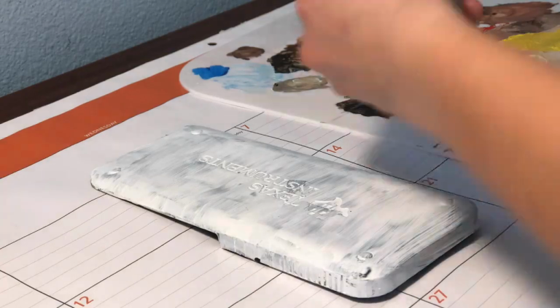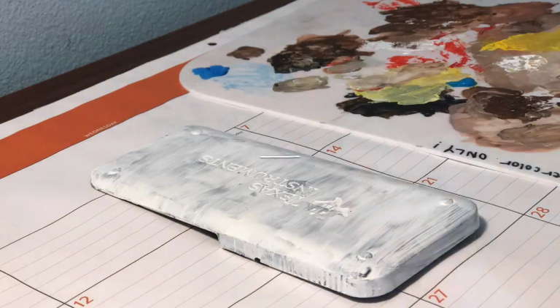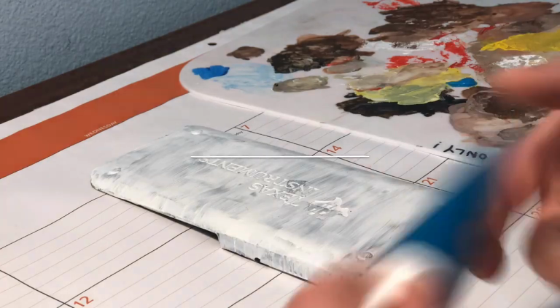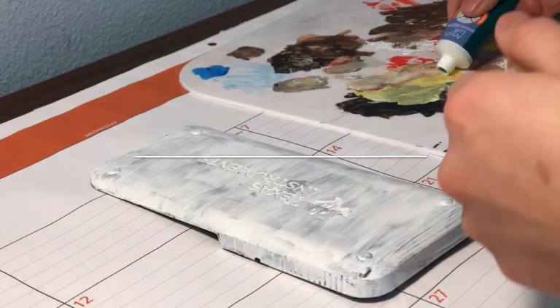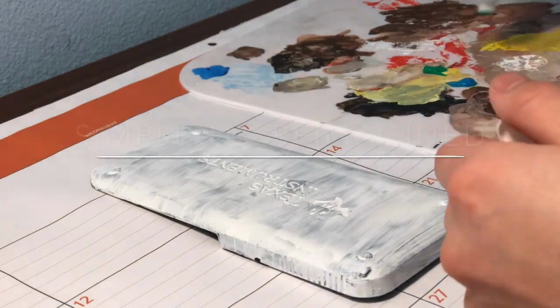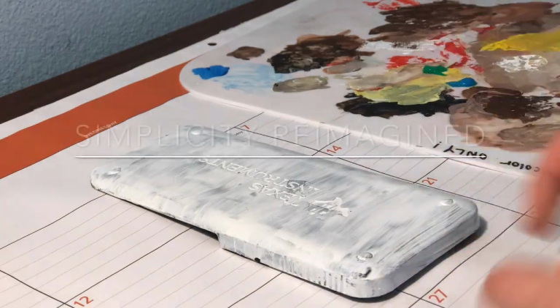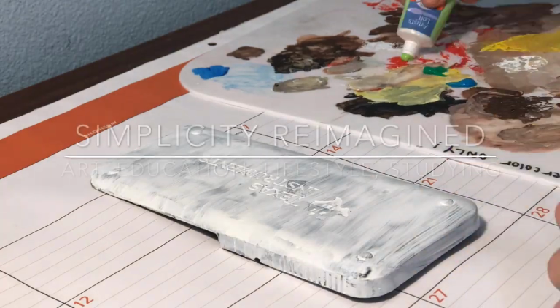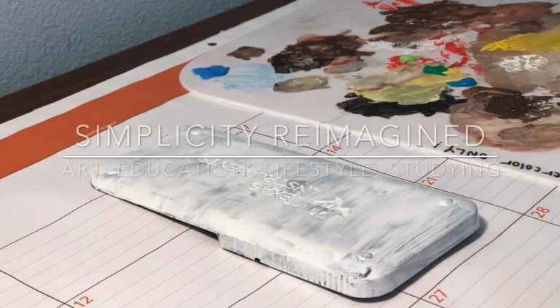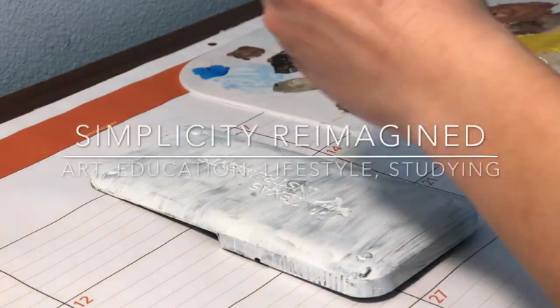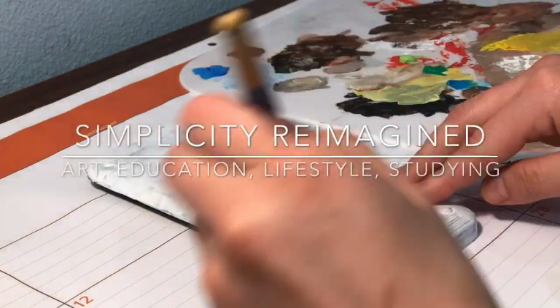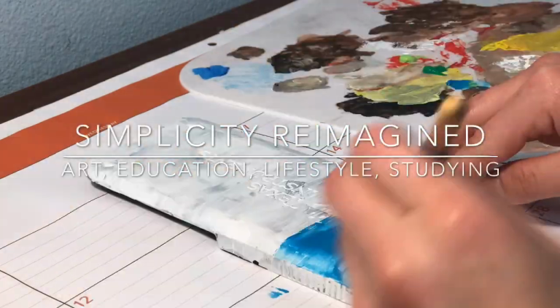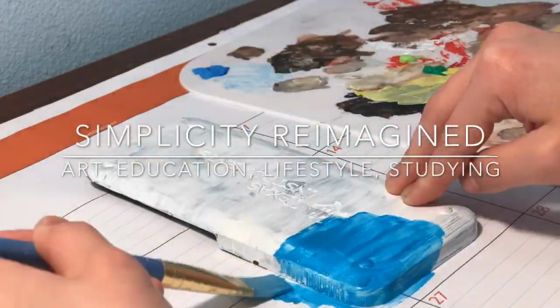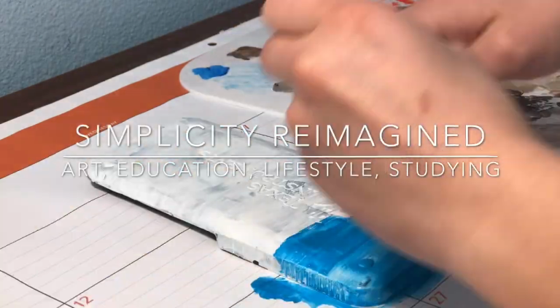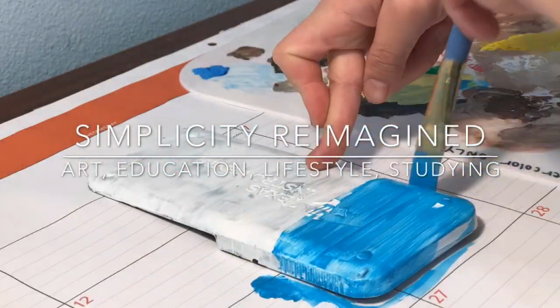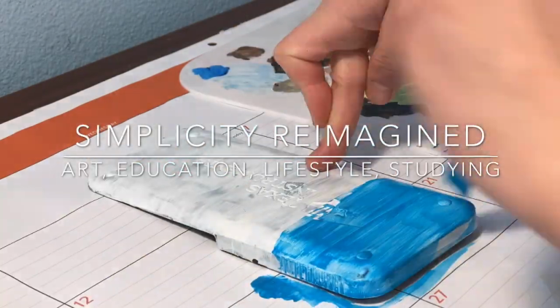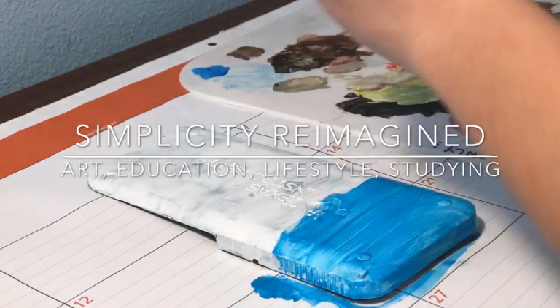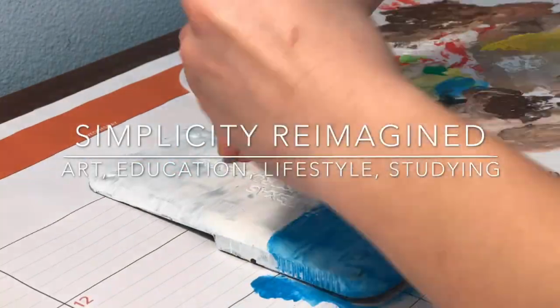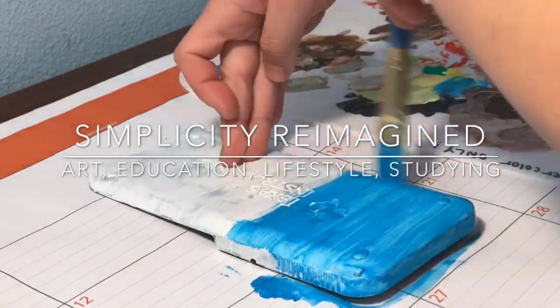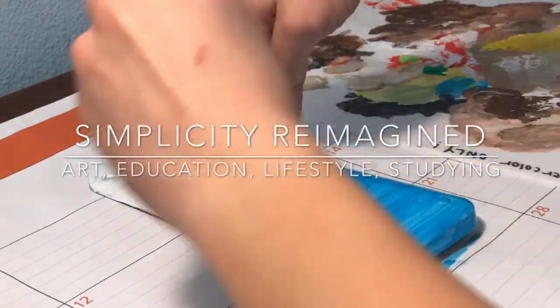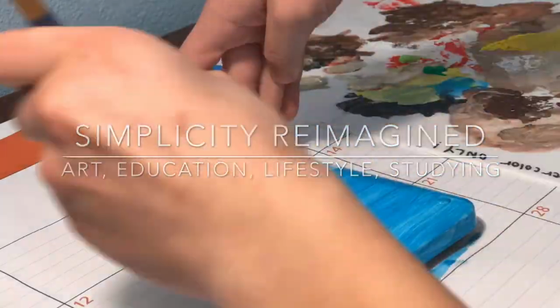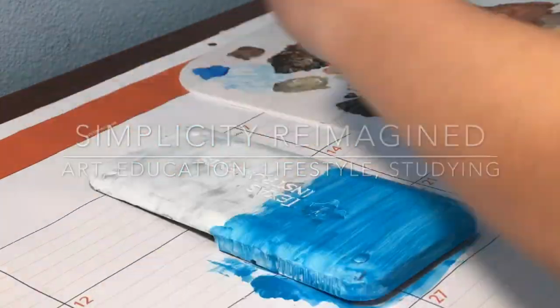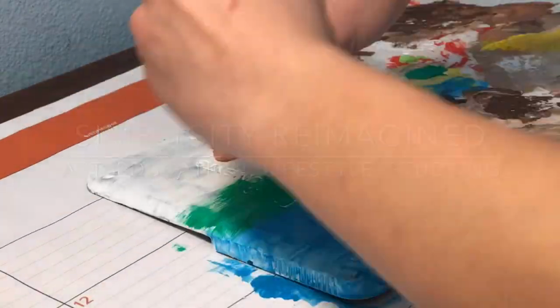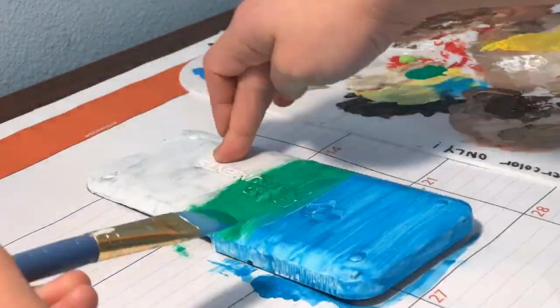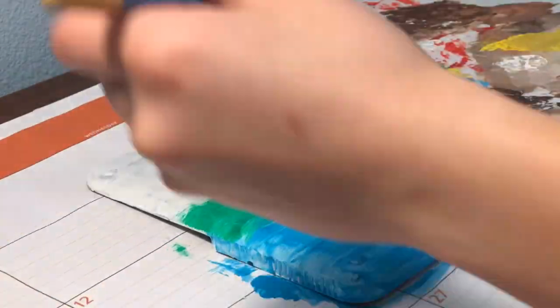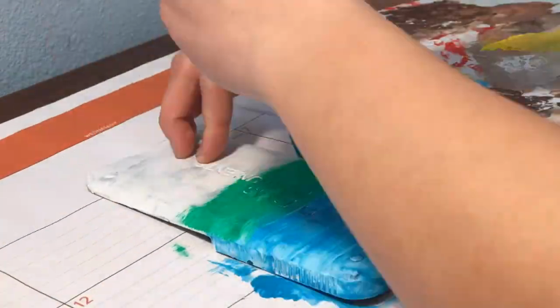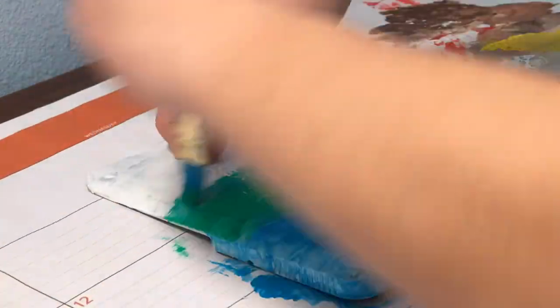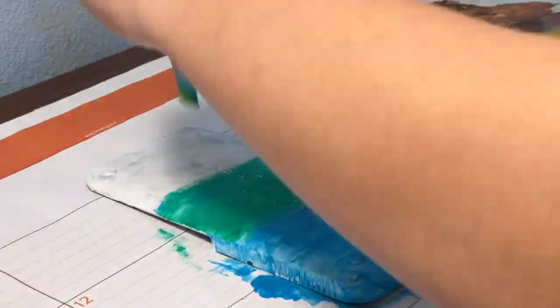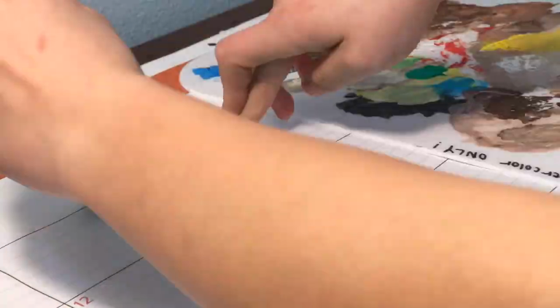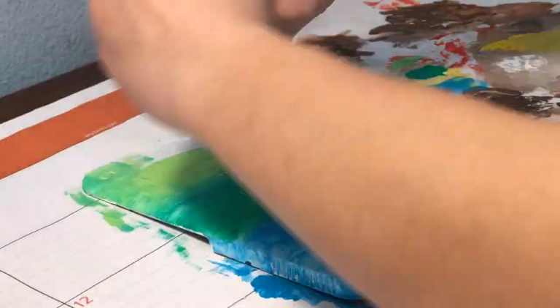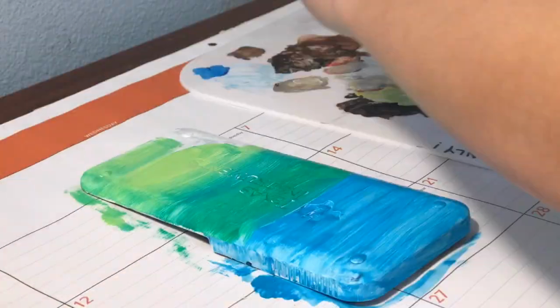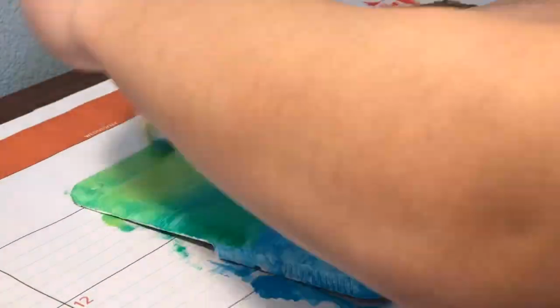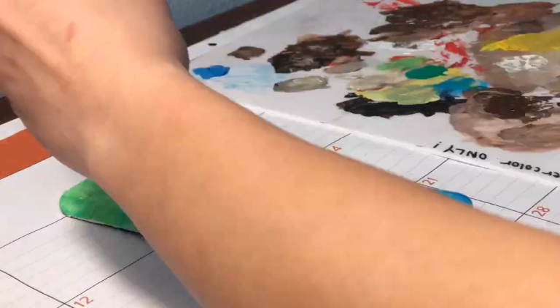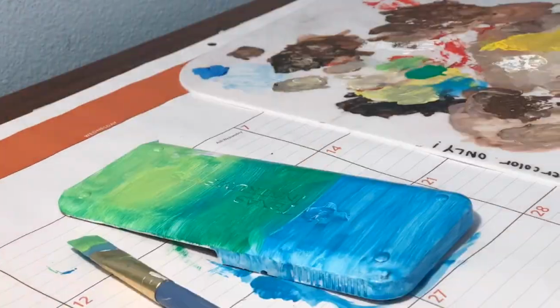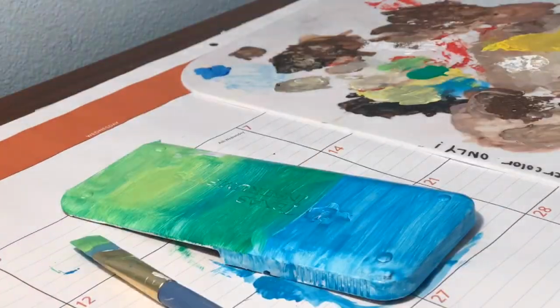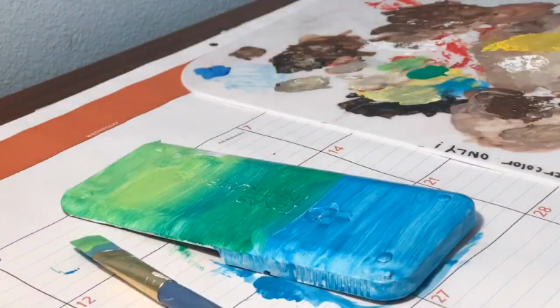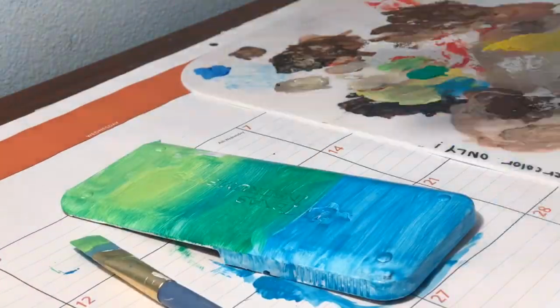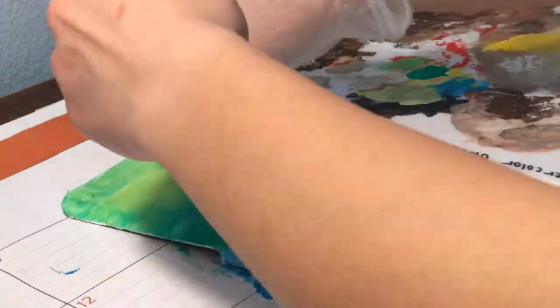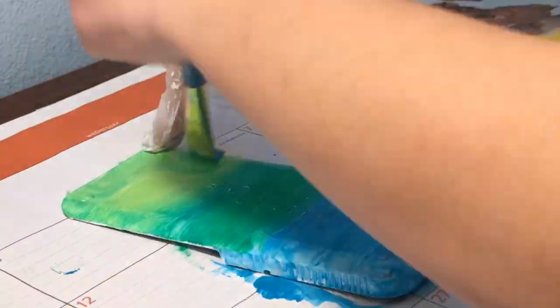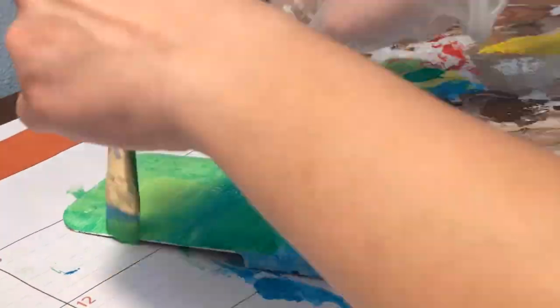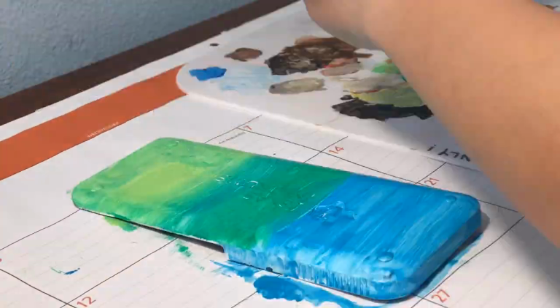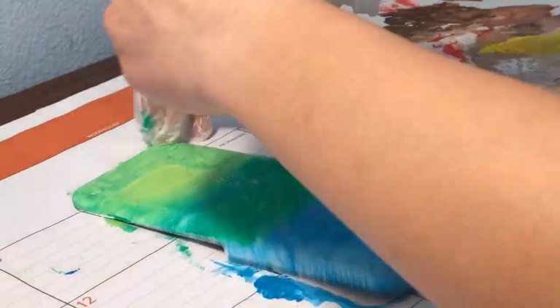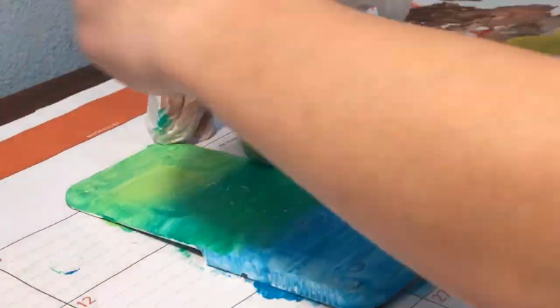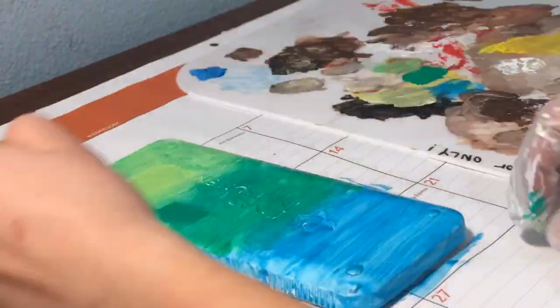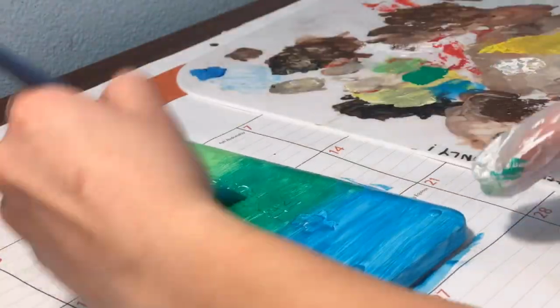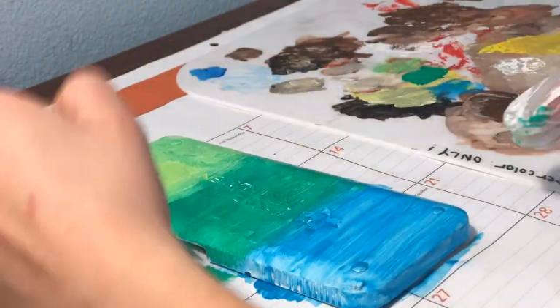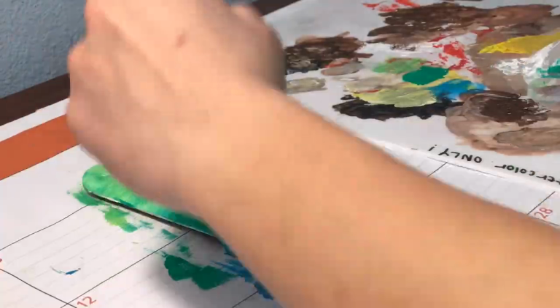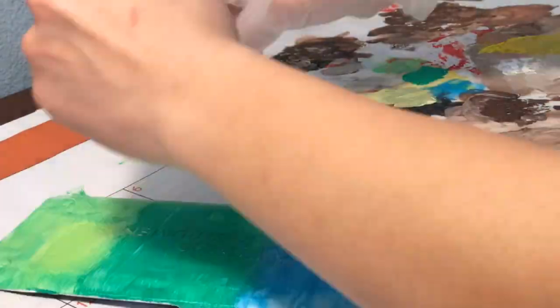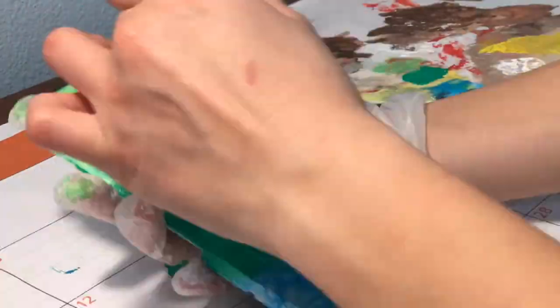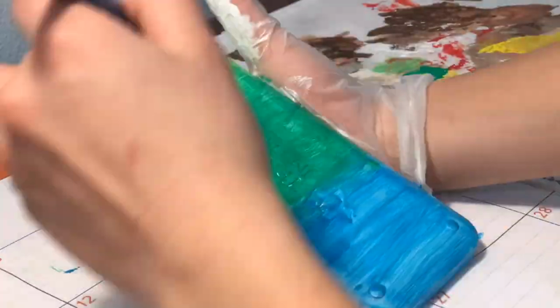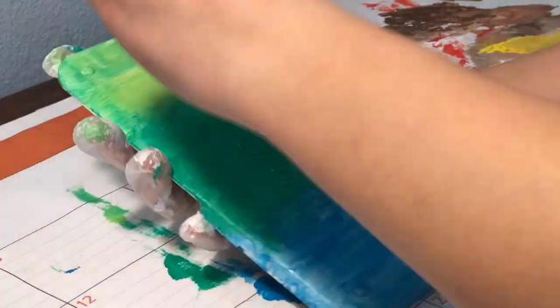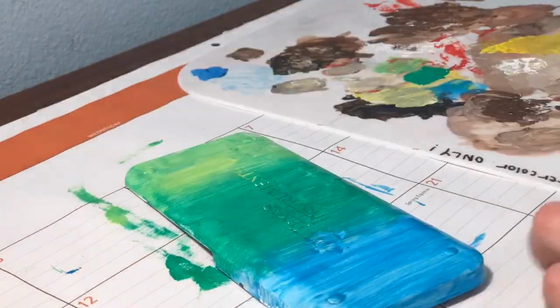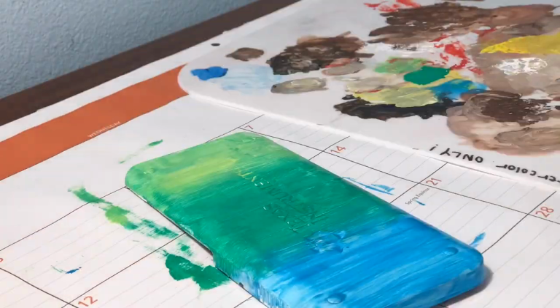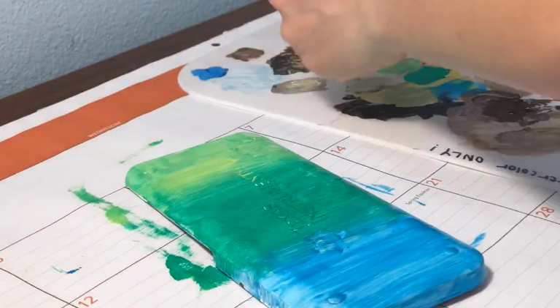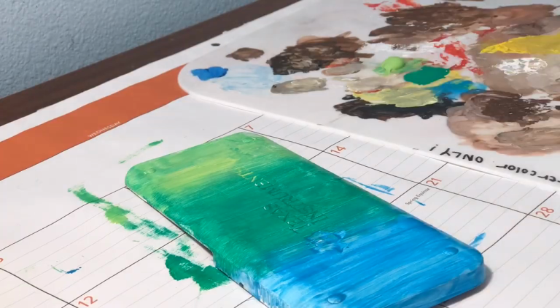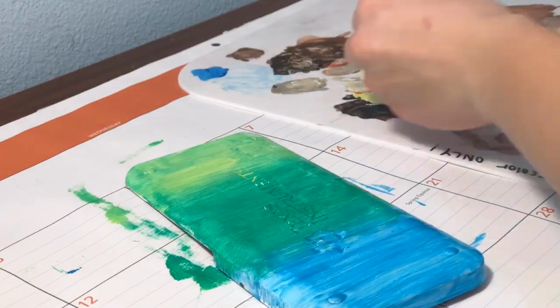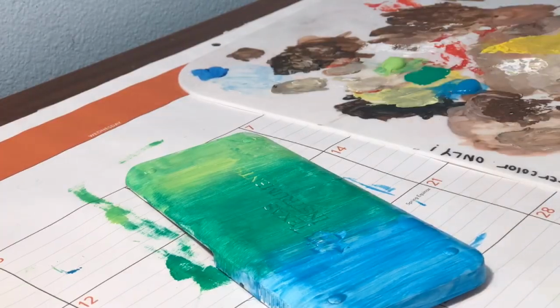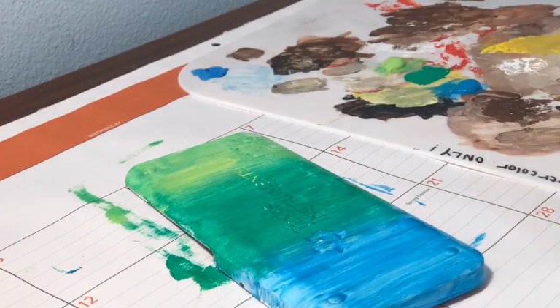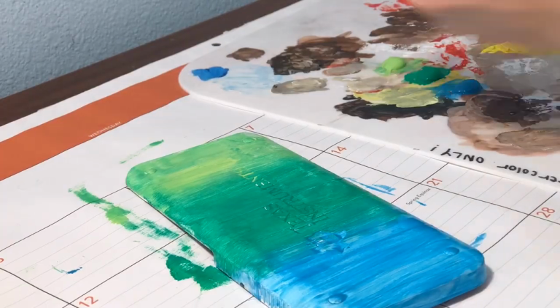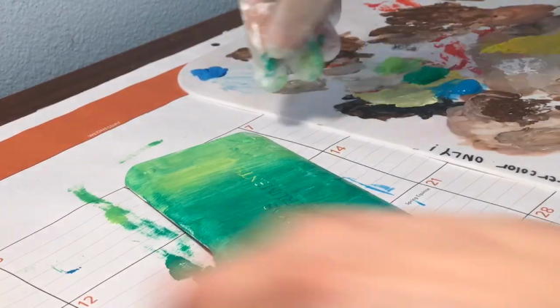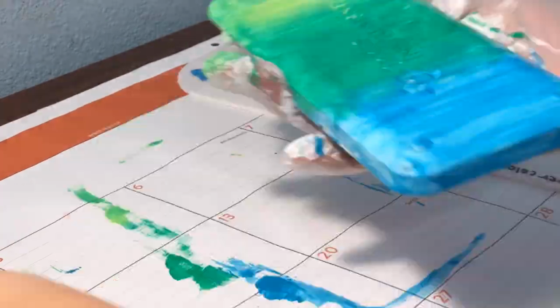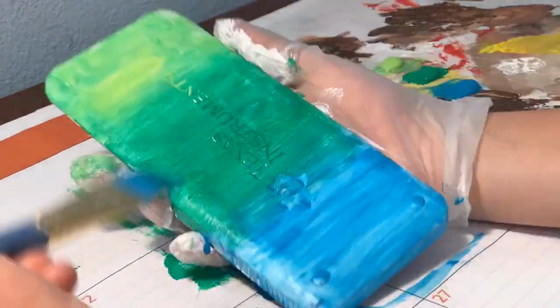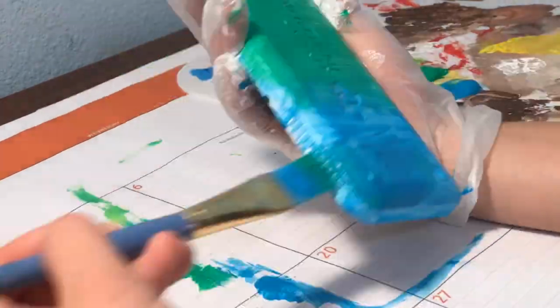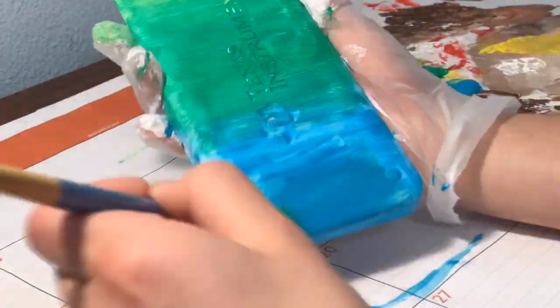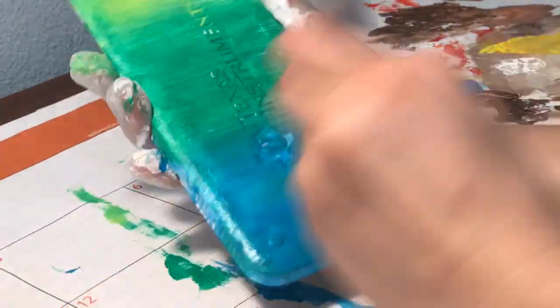Hello everyone, welcome back to Simplest Your Imagine. So in this video I was painting five different calculator lids, just a little Christmas present.